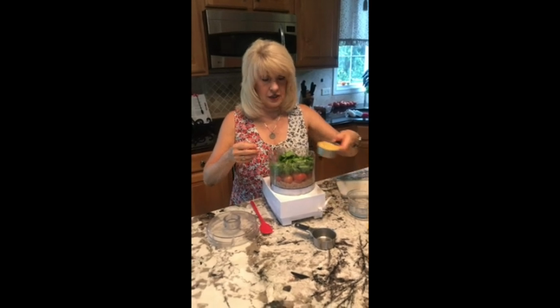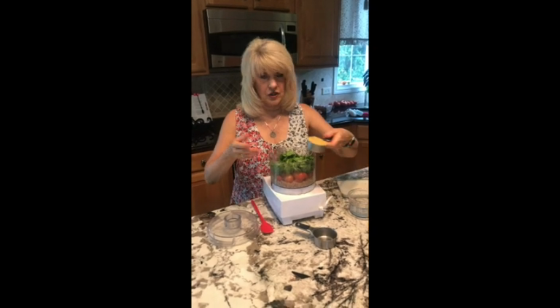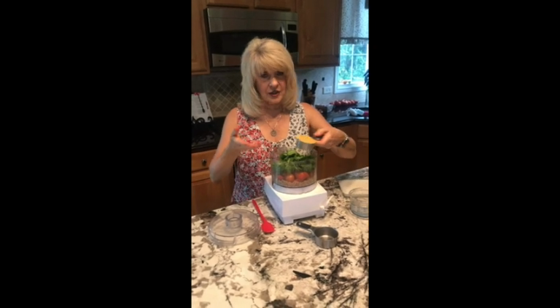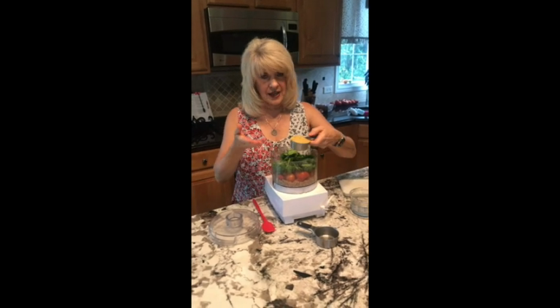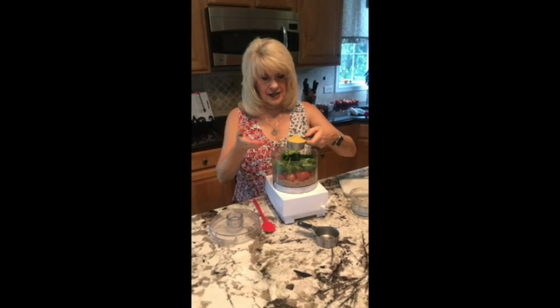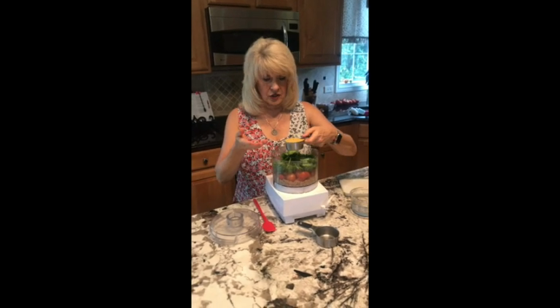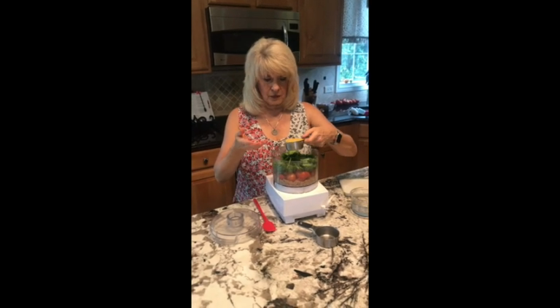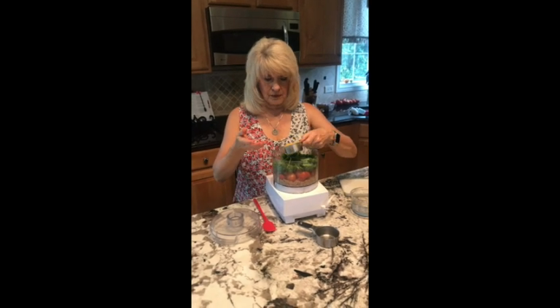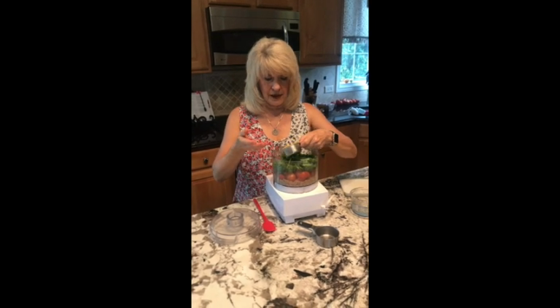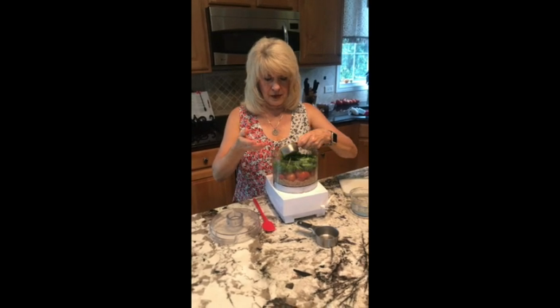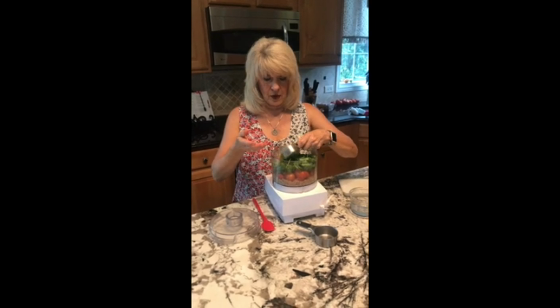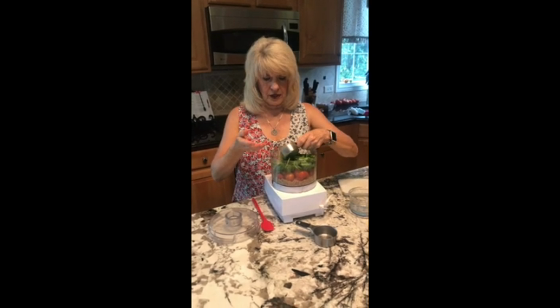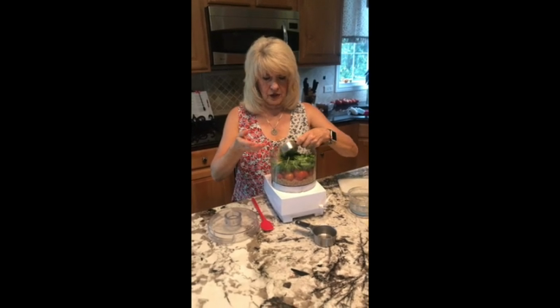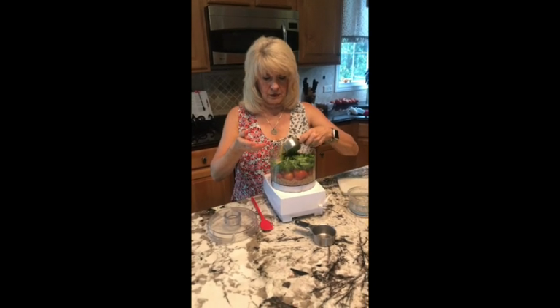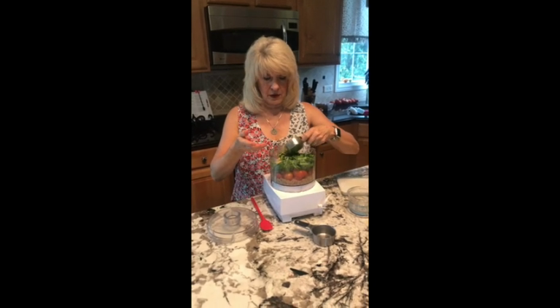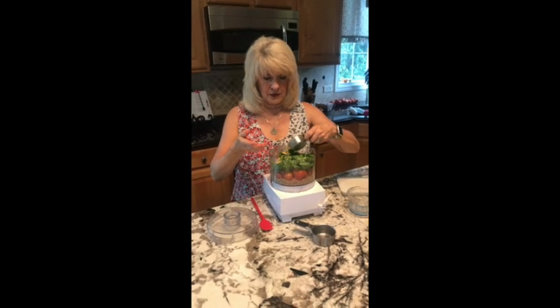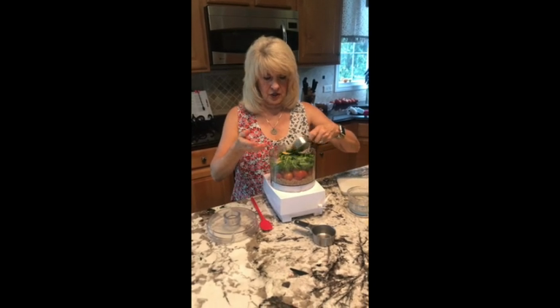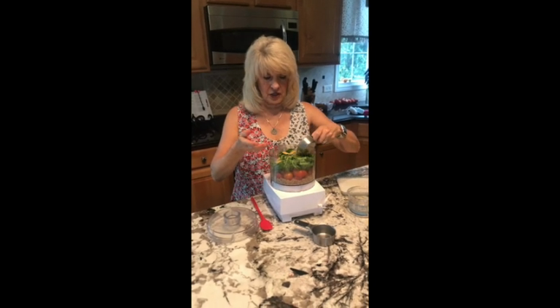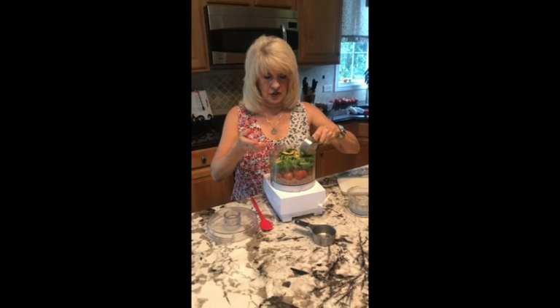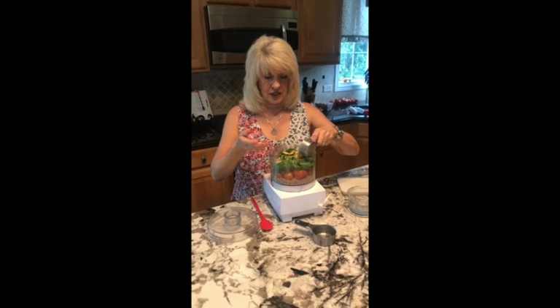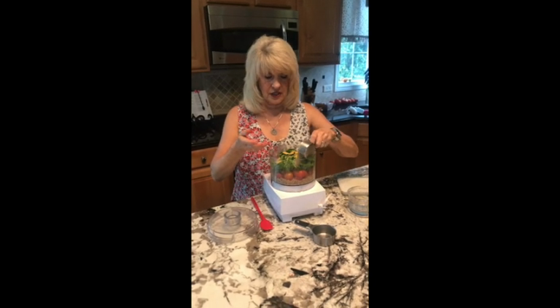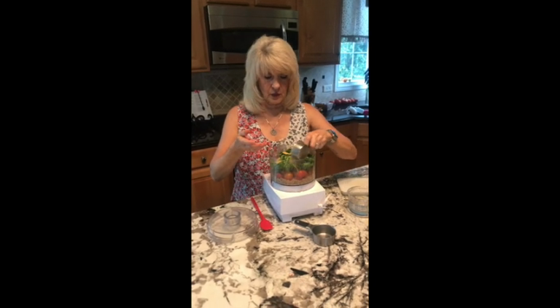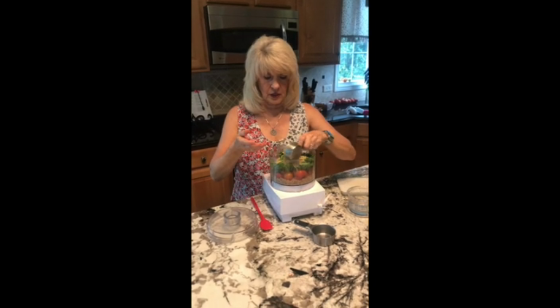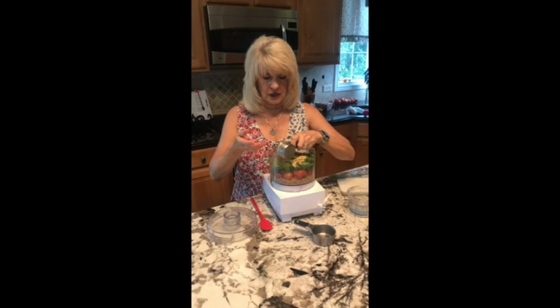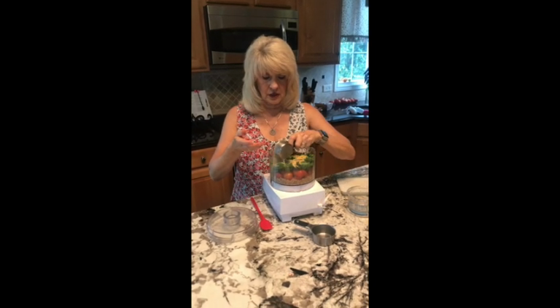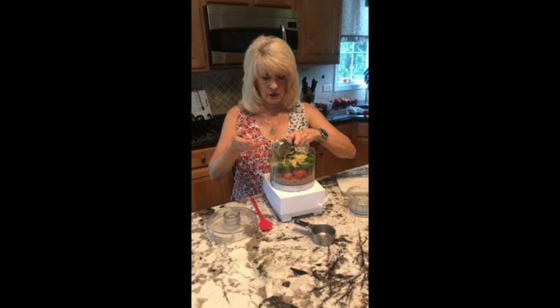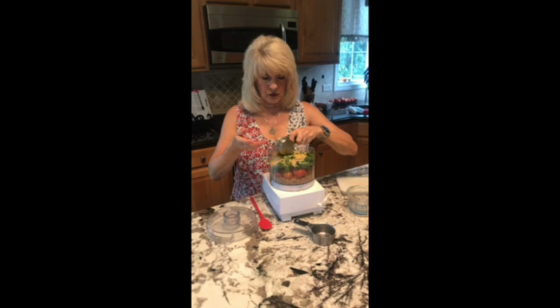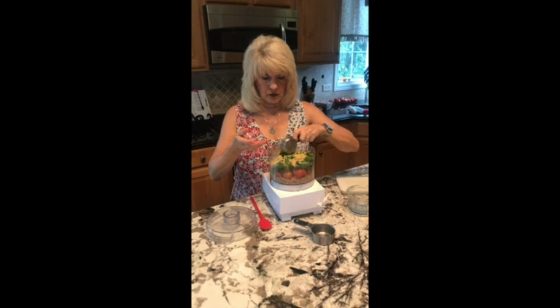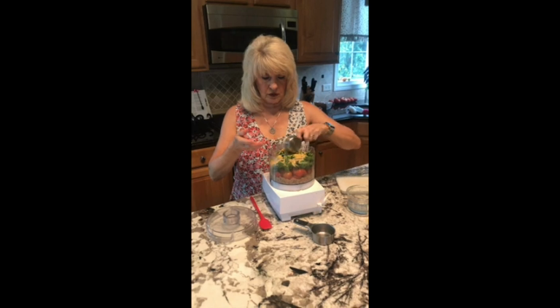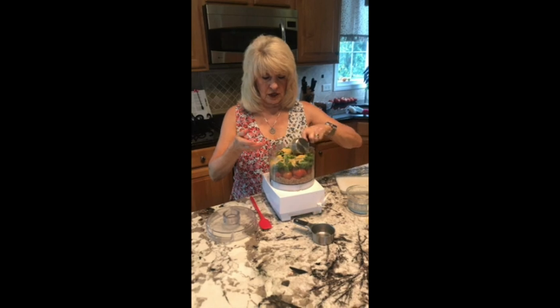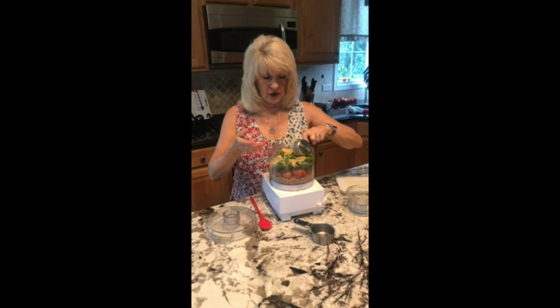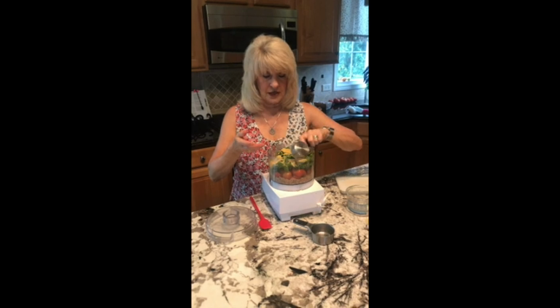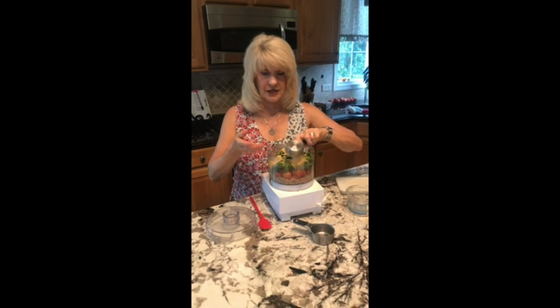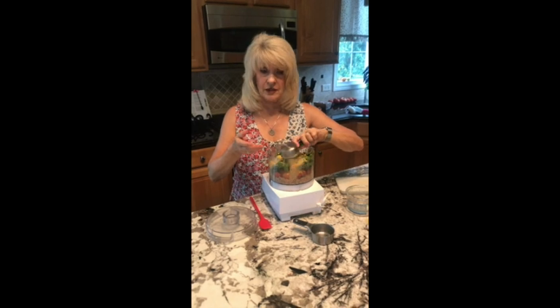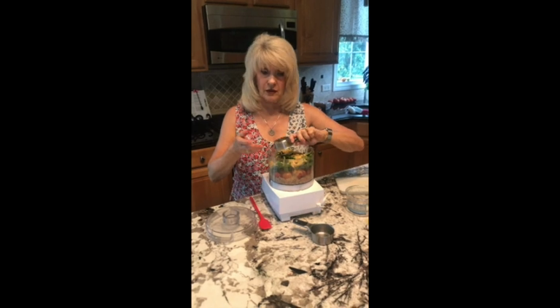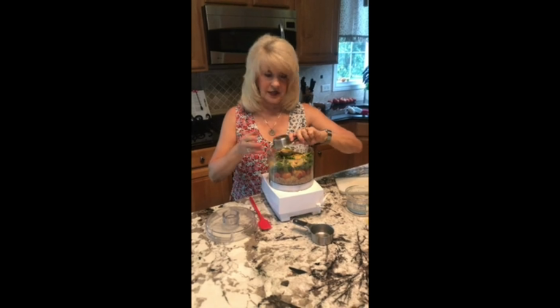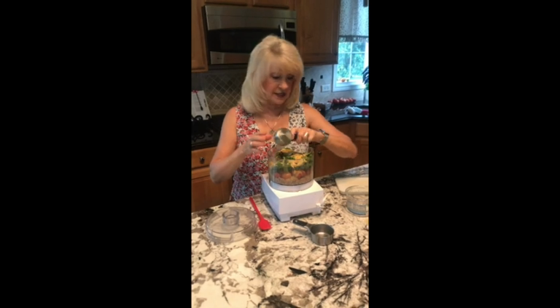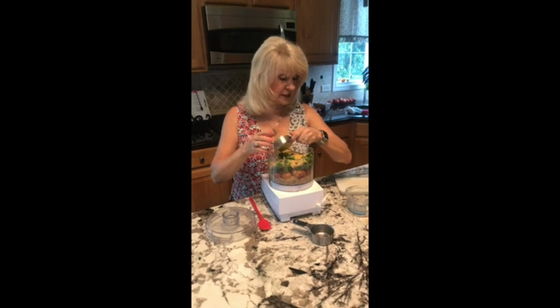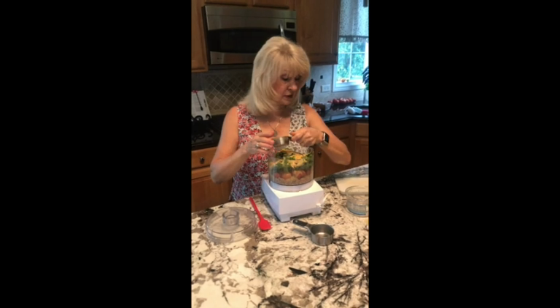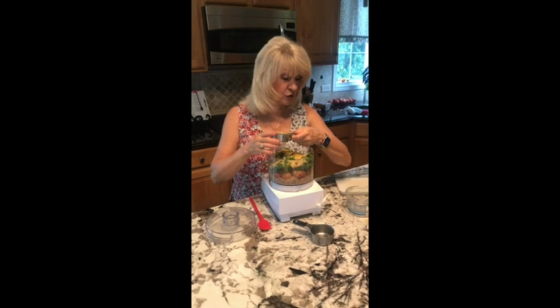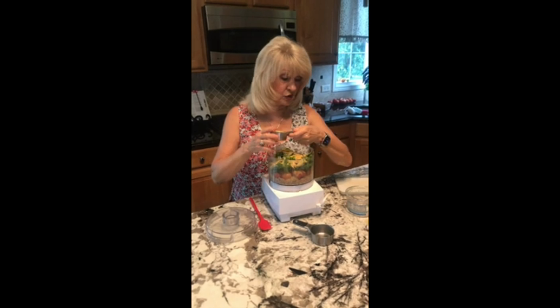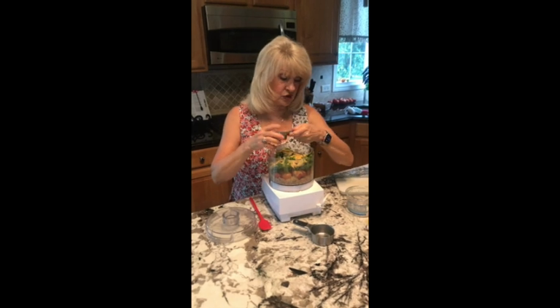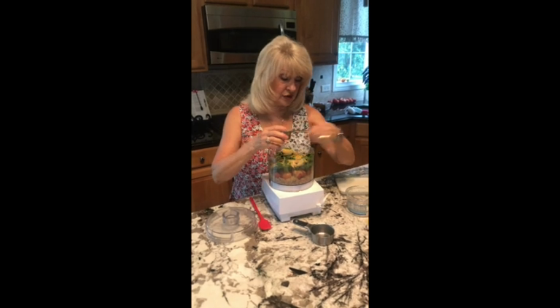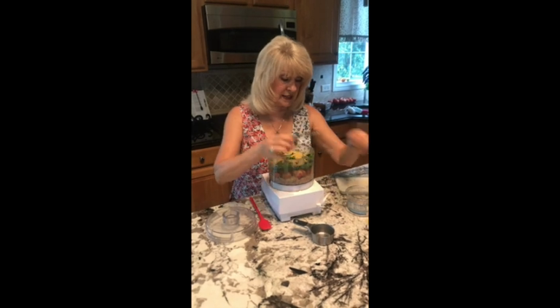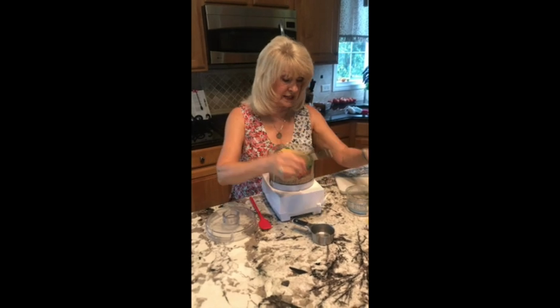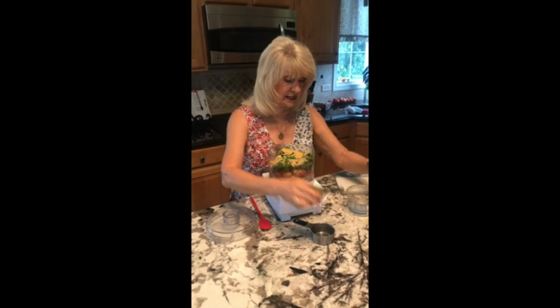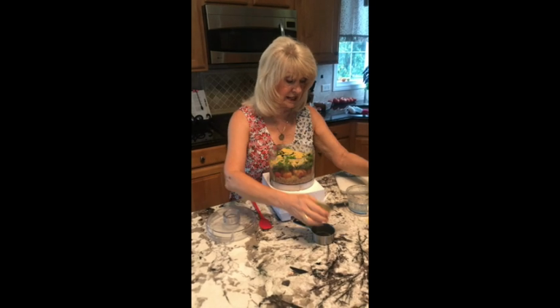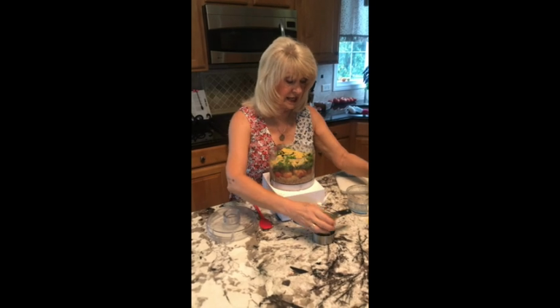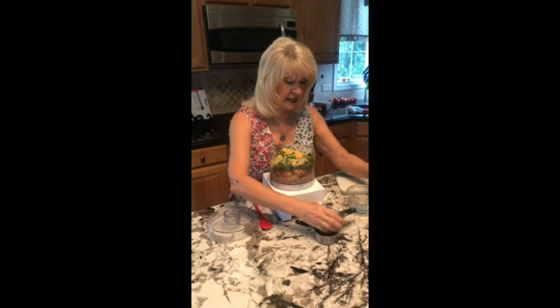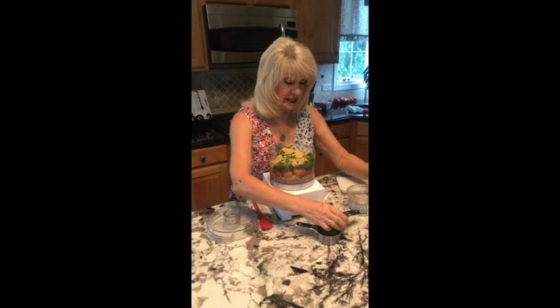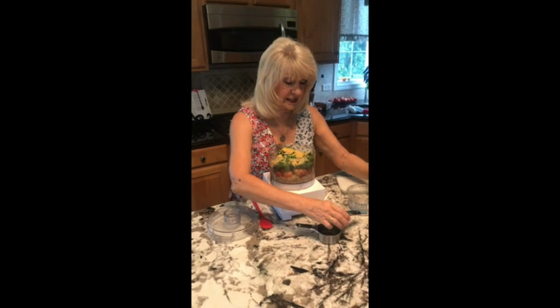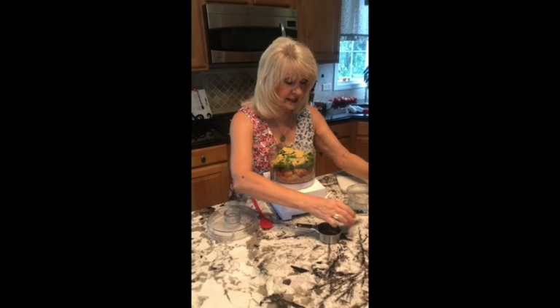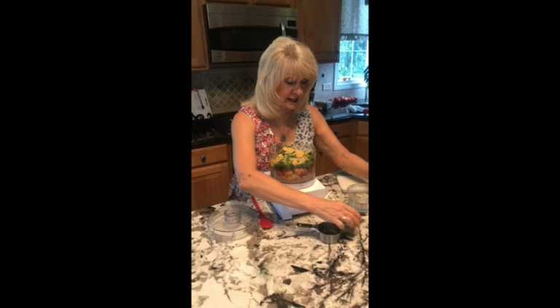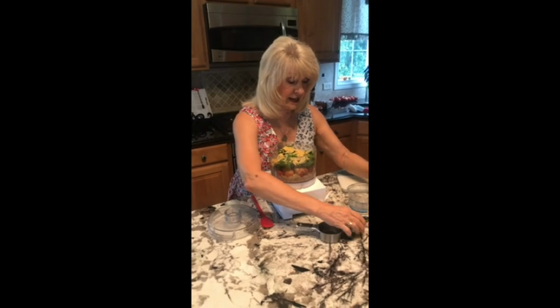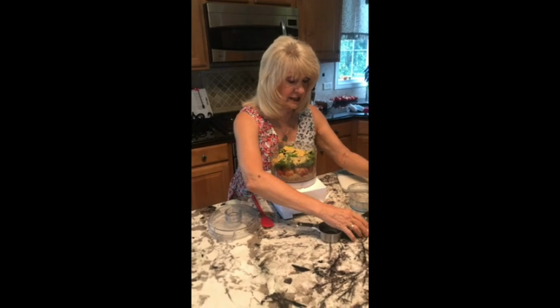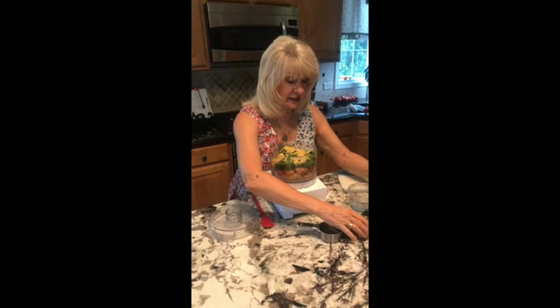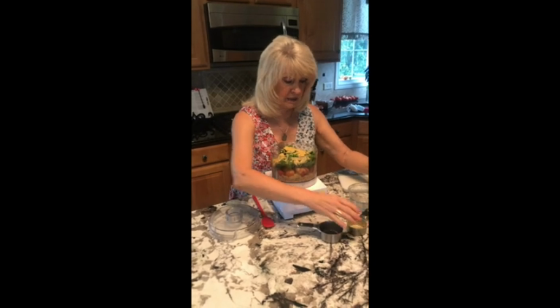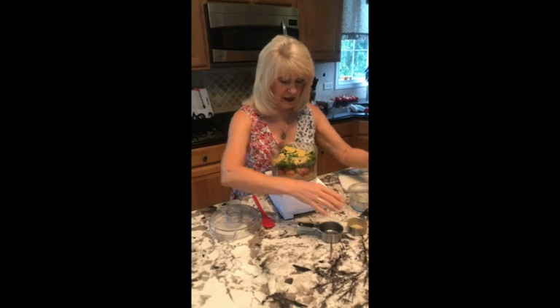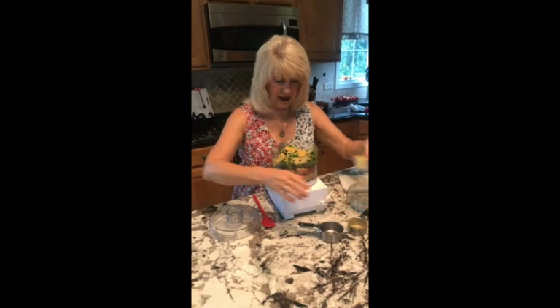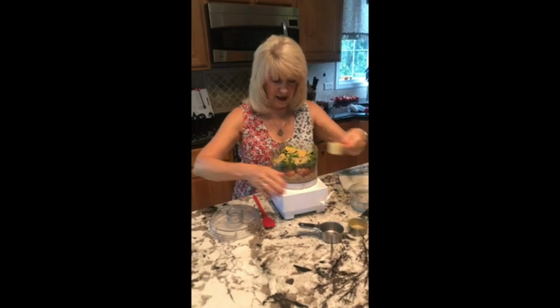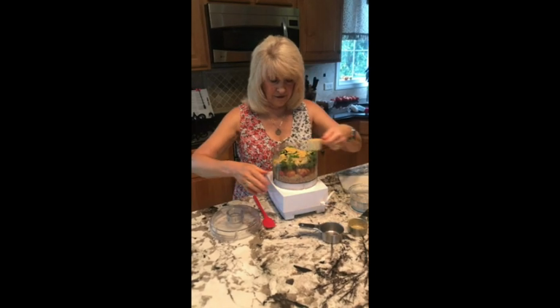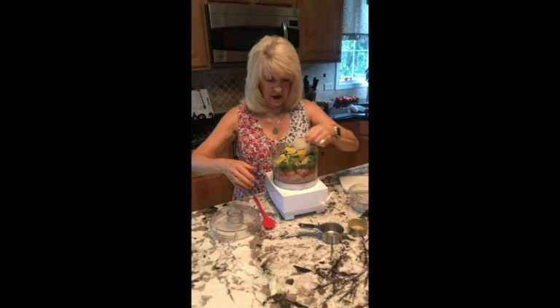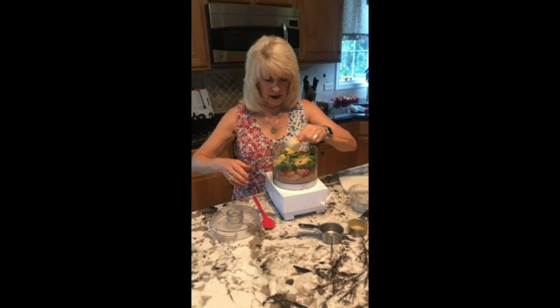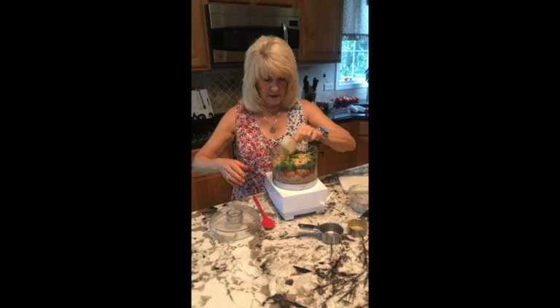And in your case, you might want to use Parmesan cheese. We don't do dairy, so this is nutritional yeast instead. It's about a half cup.